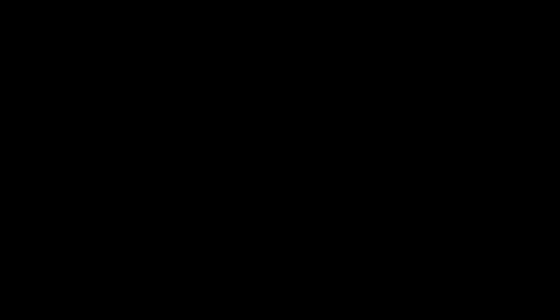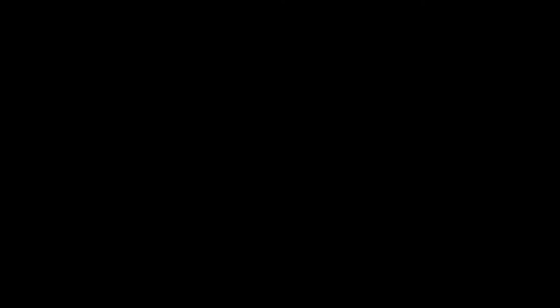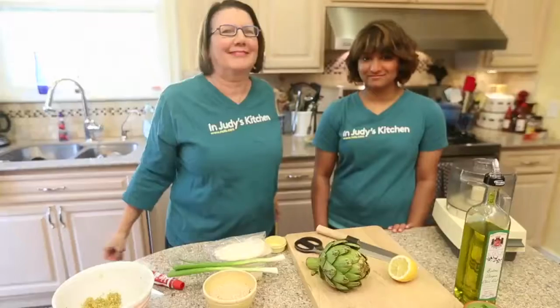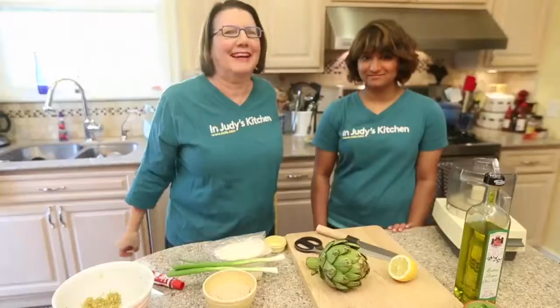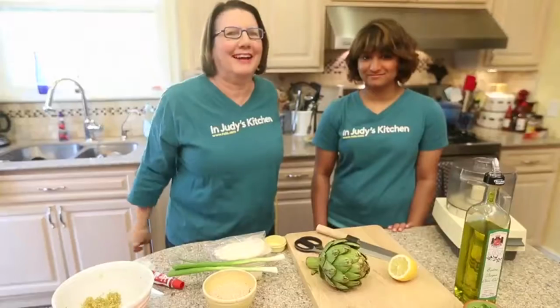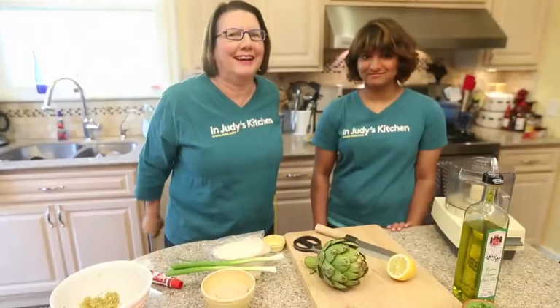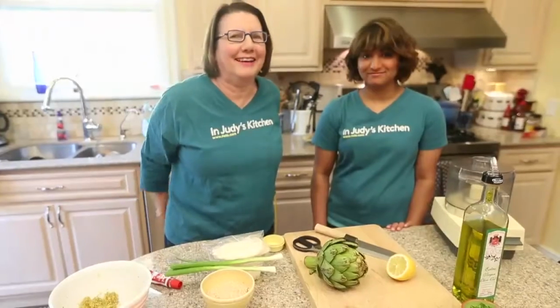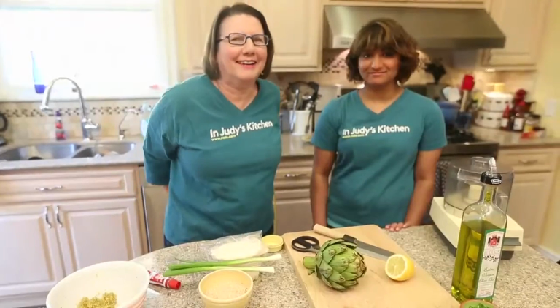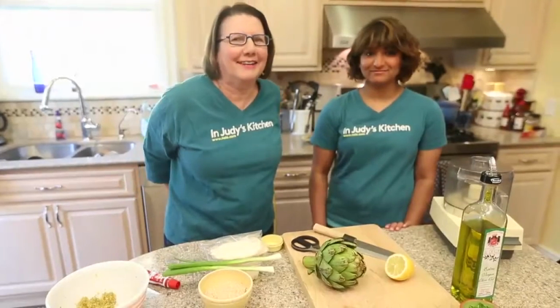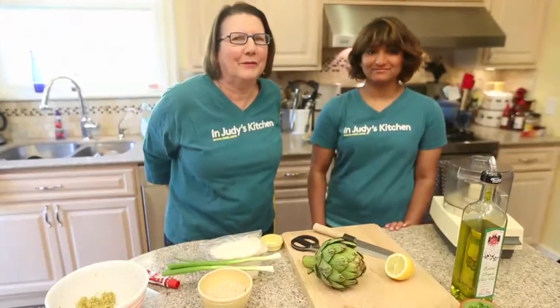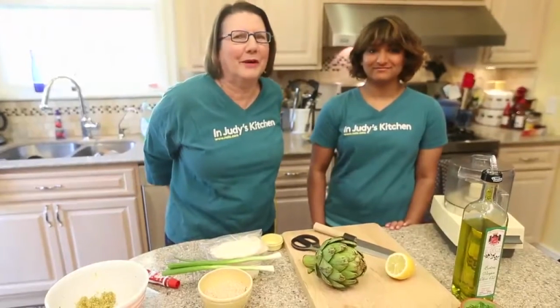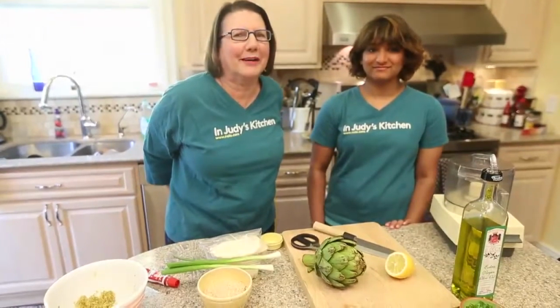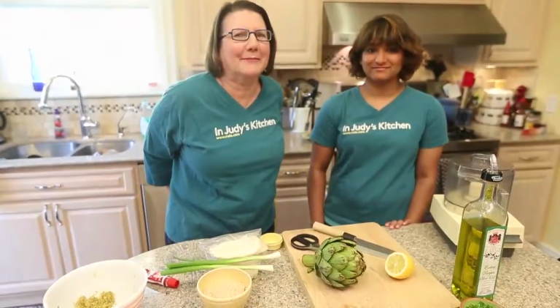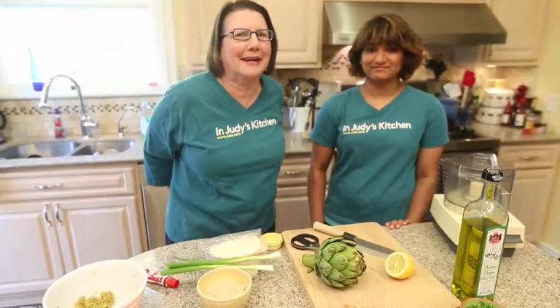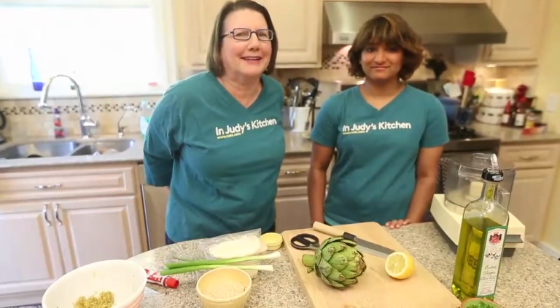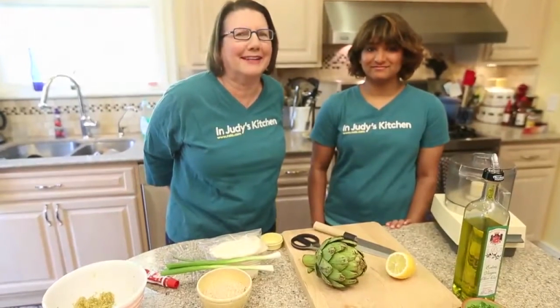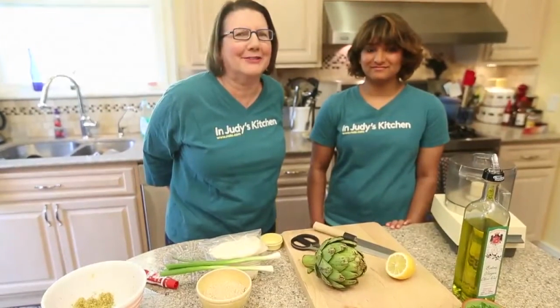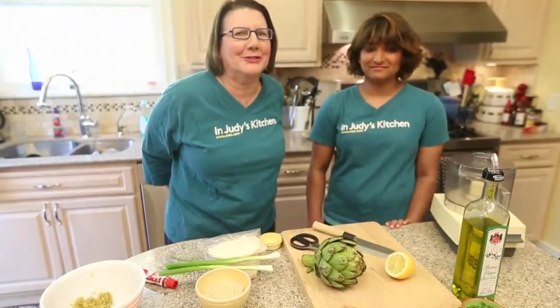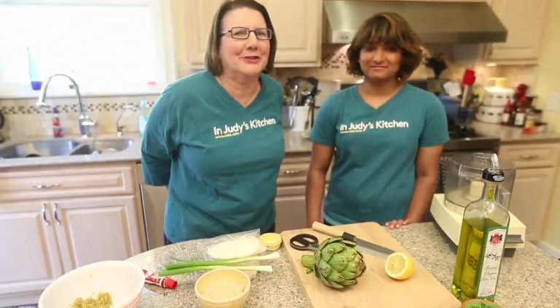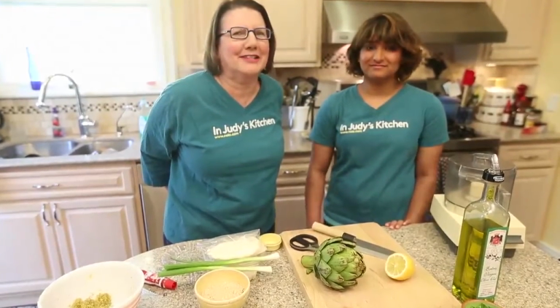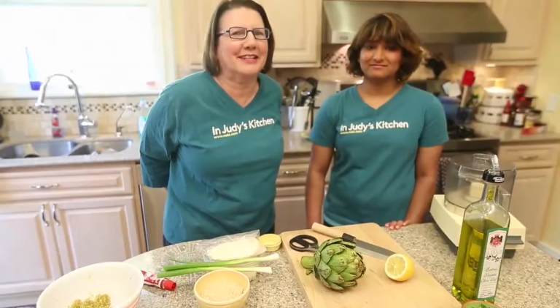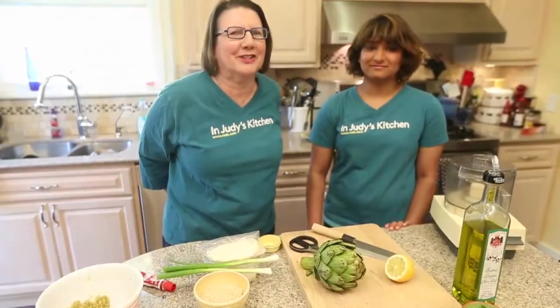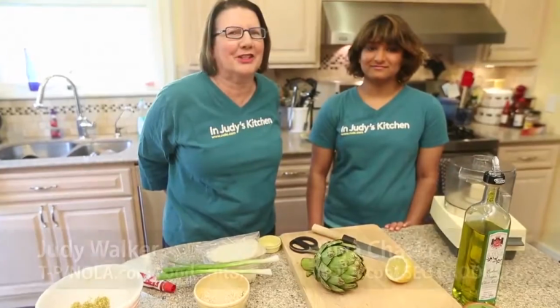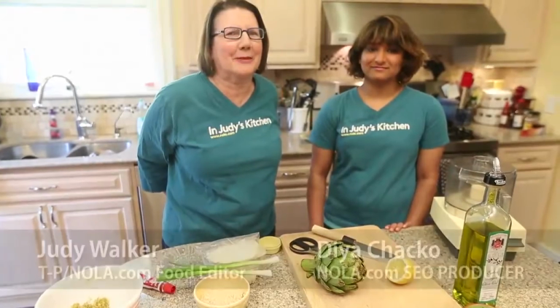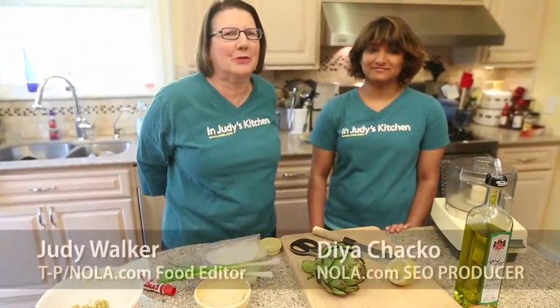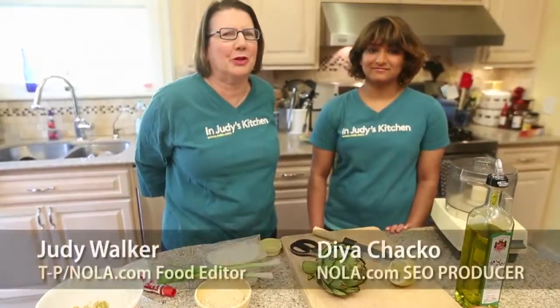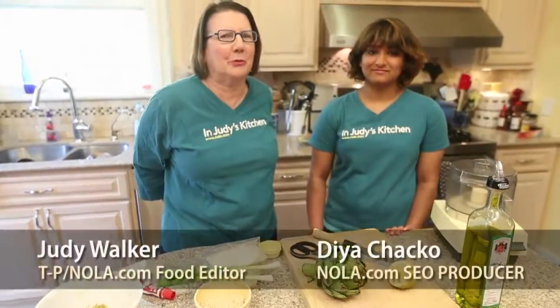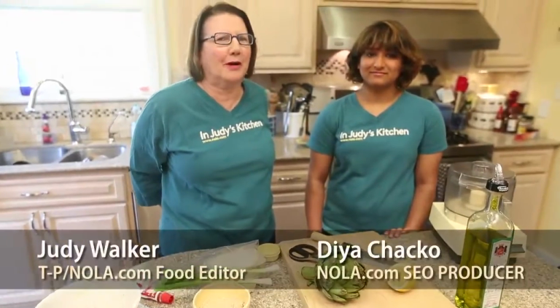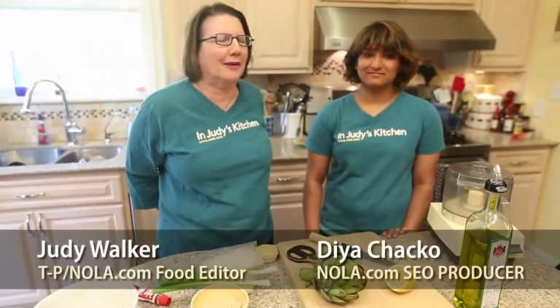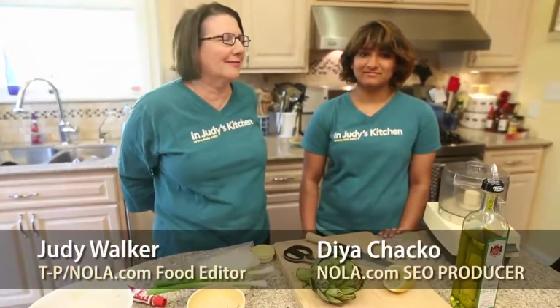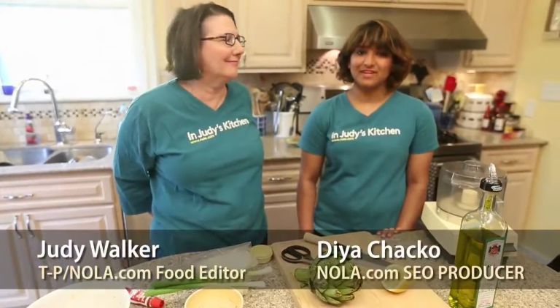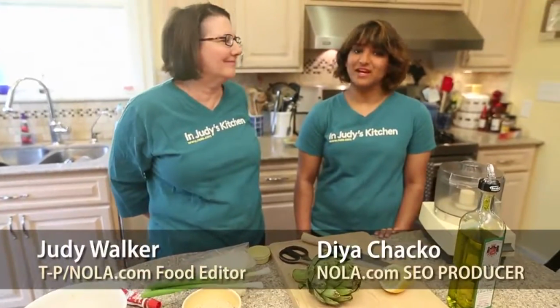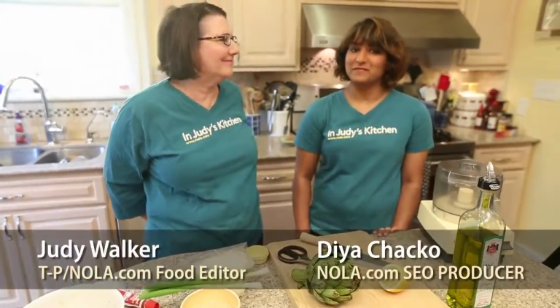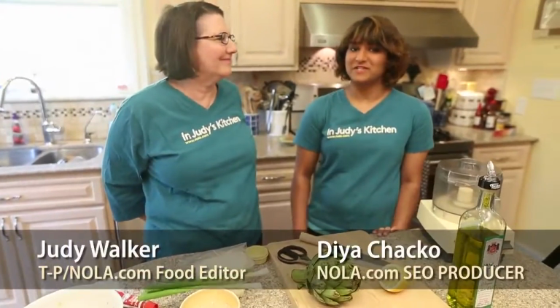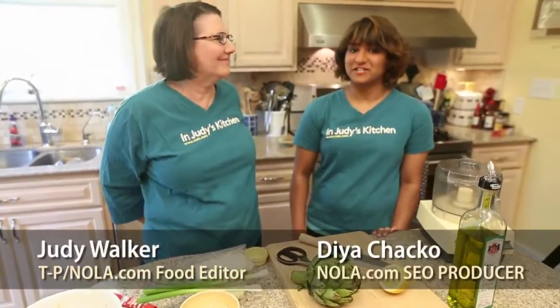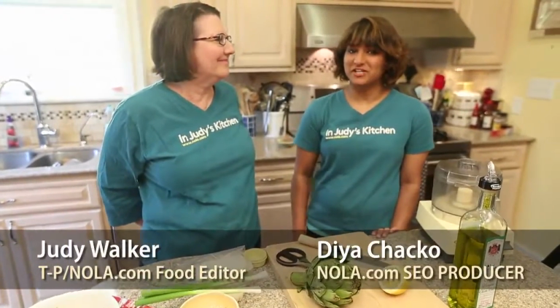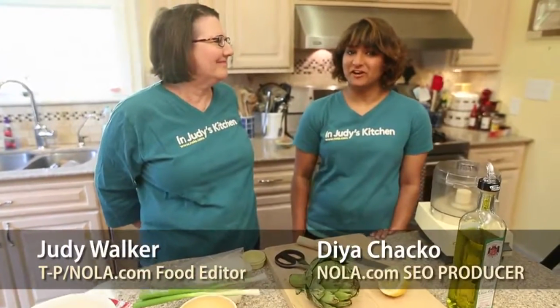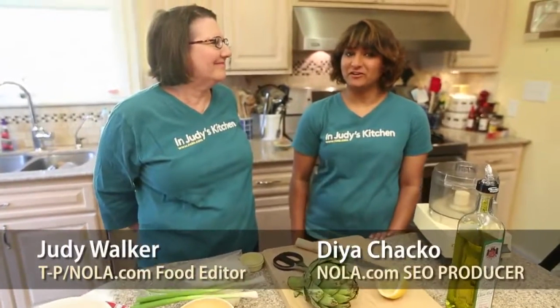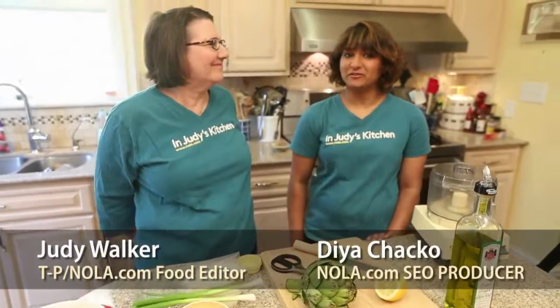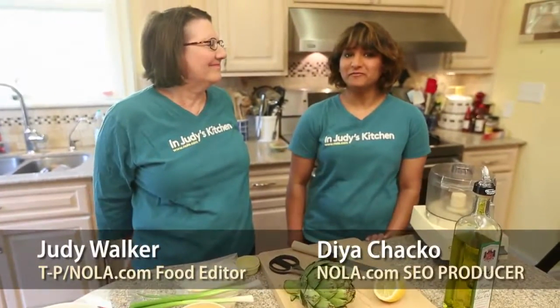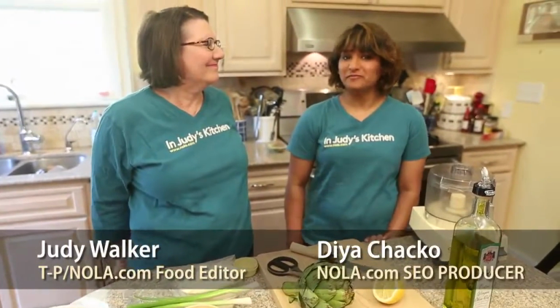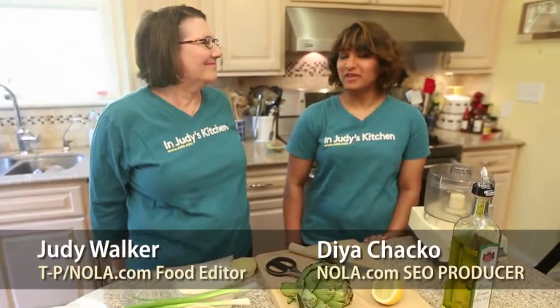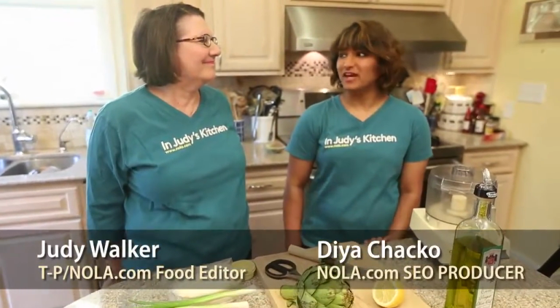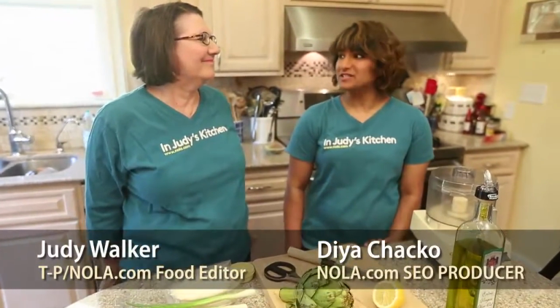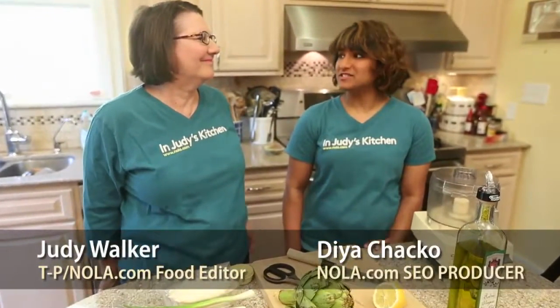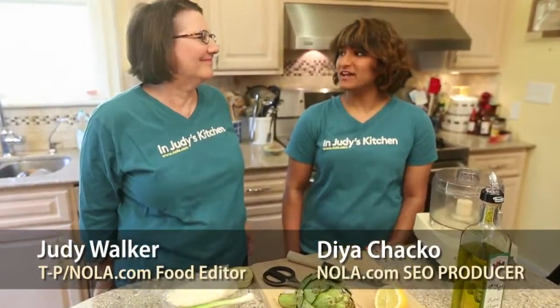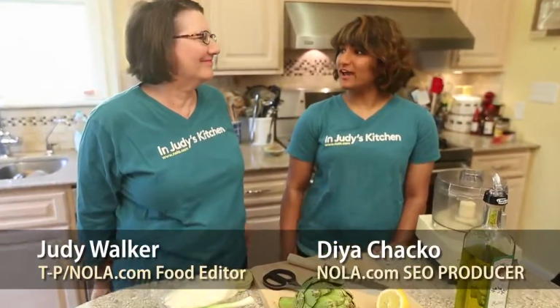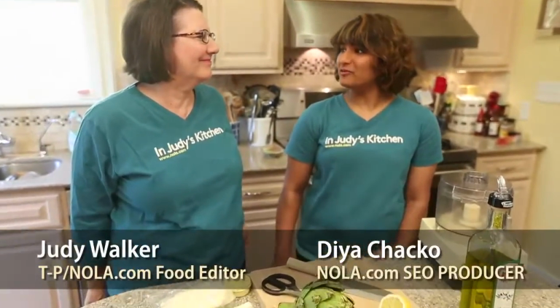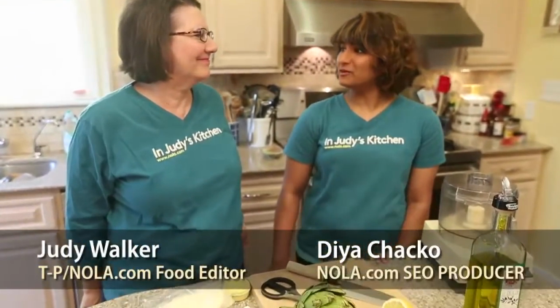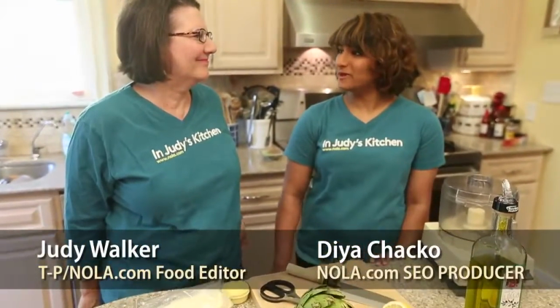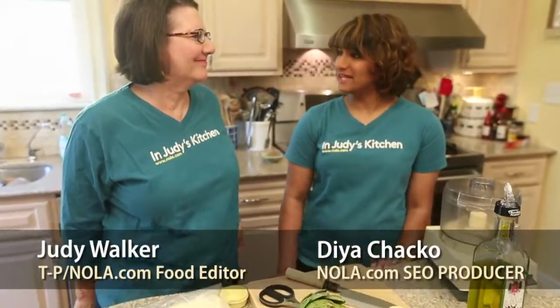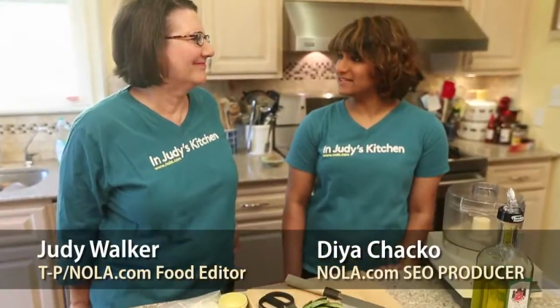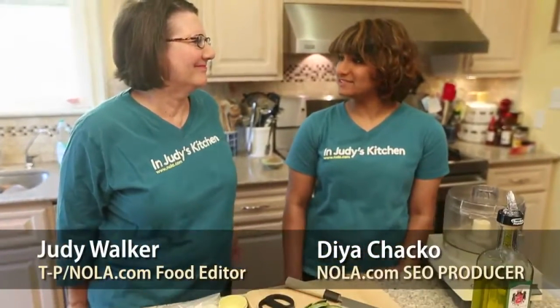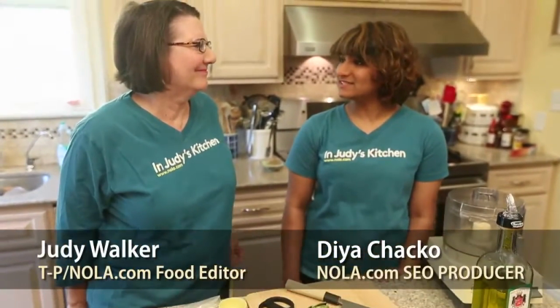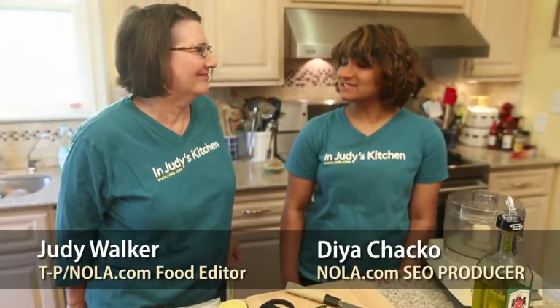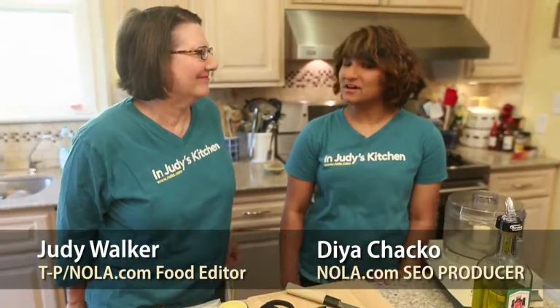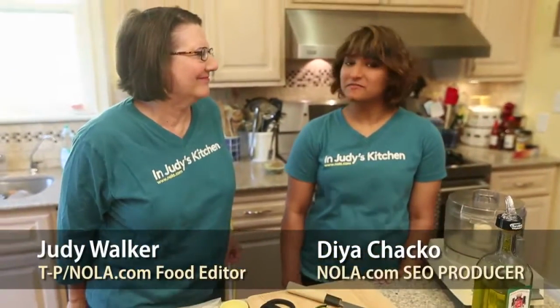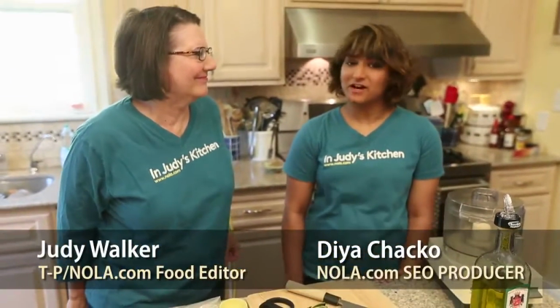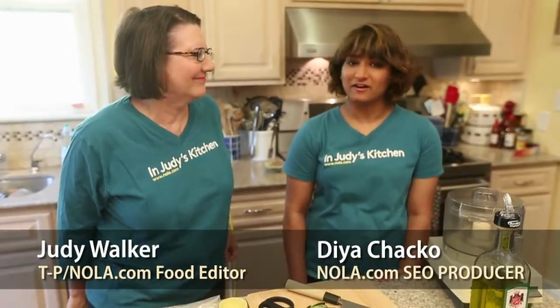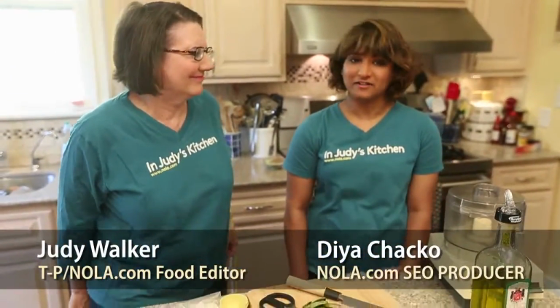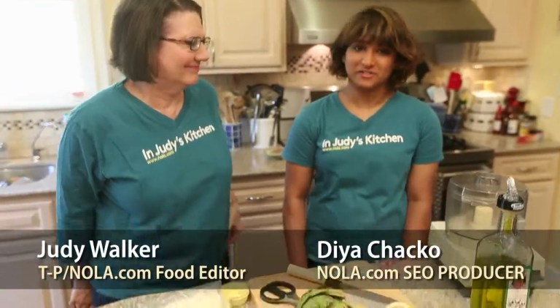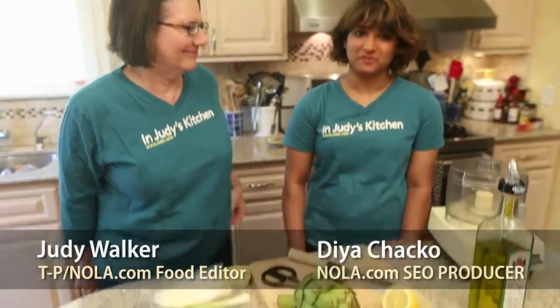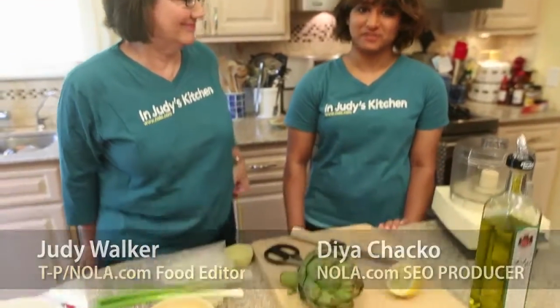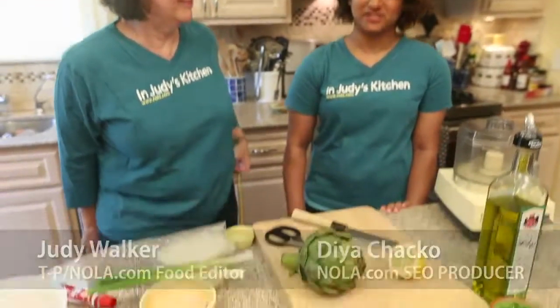Hi, welcome back to In Judy's Kitchen. I'm Judy Walker and I'm Dia Chaco and today we're making stuffed artichokes.